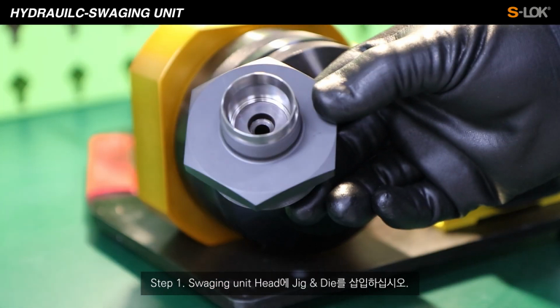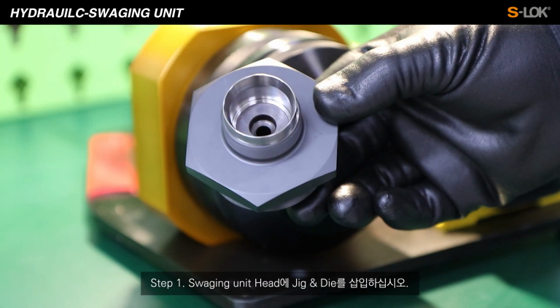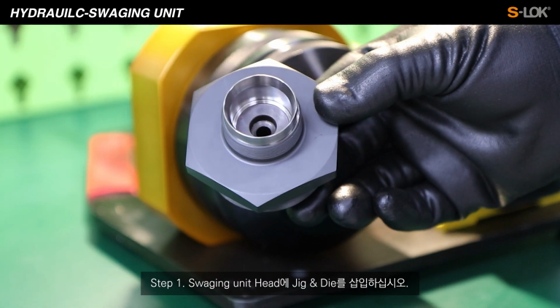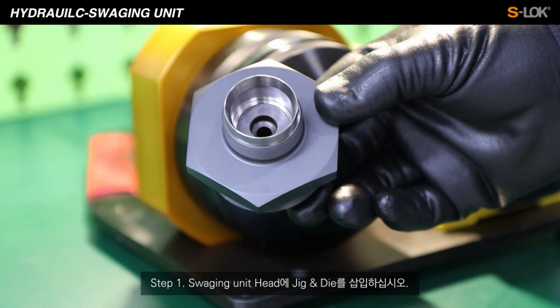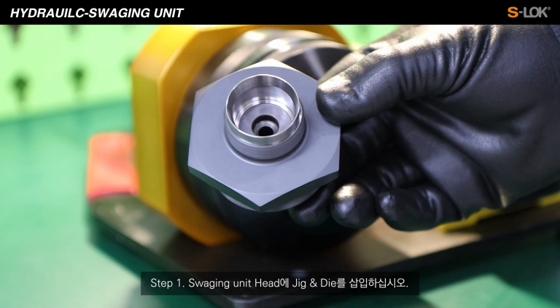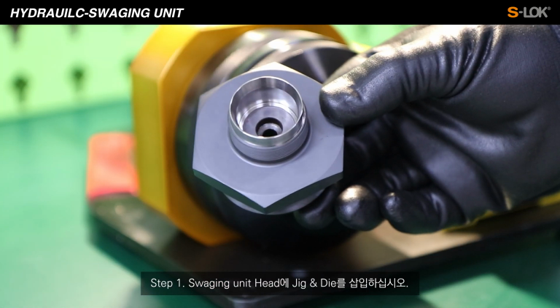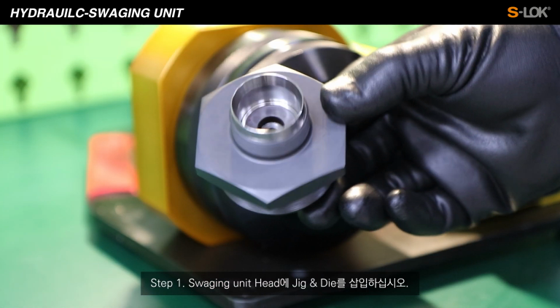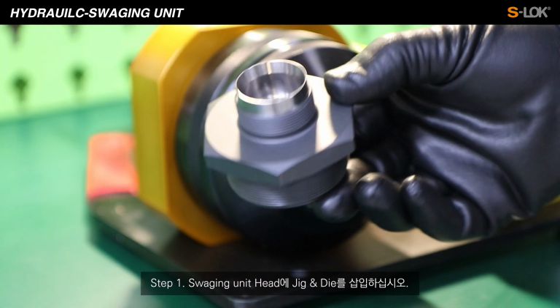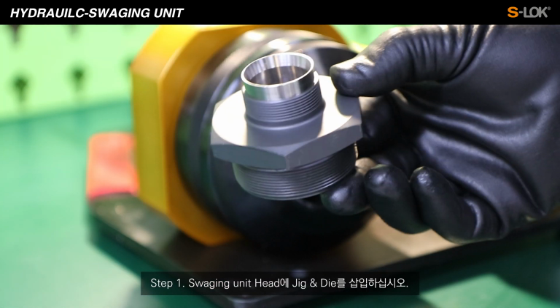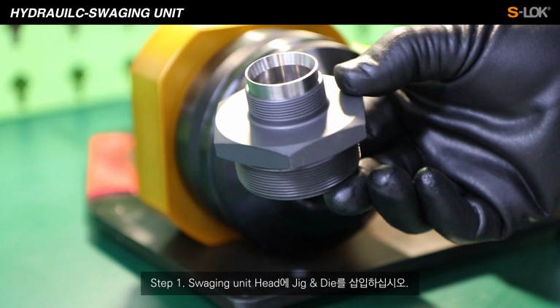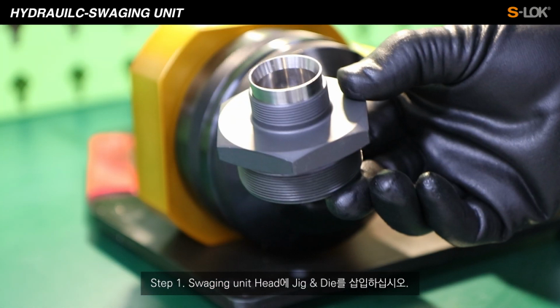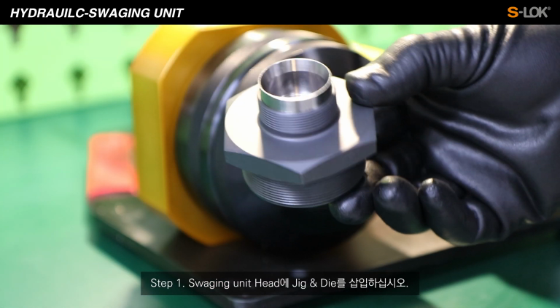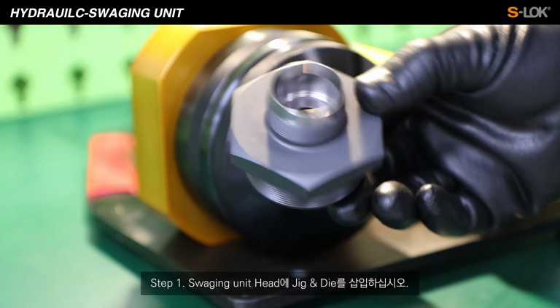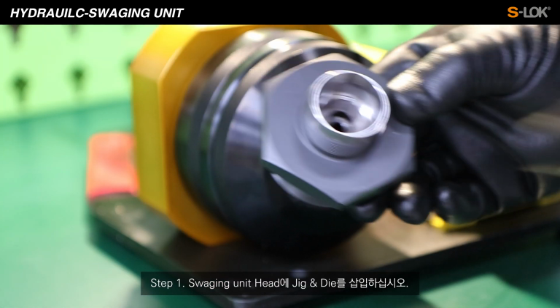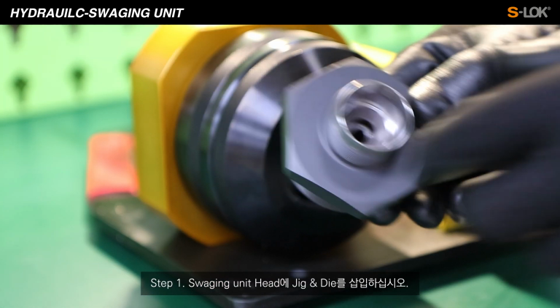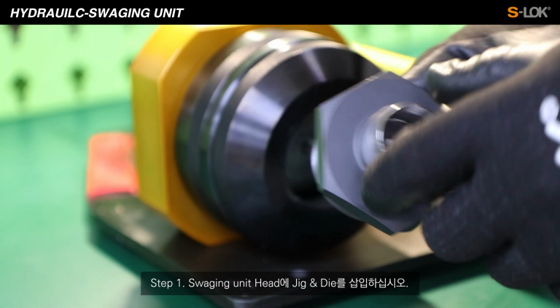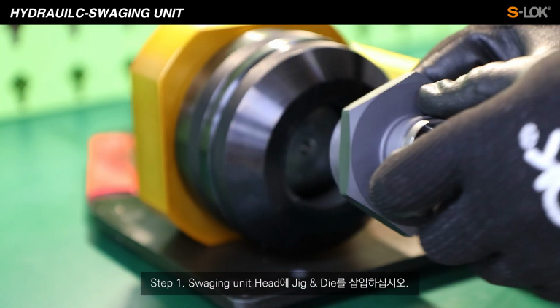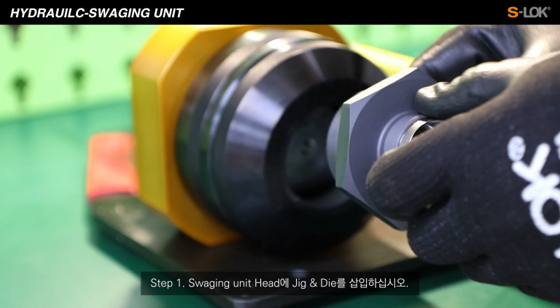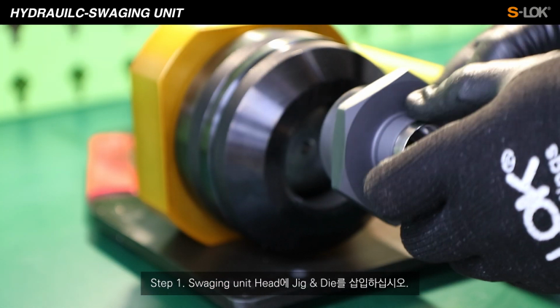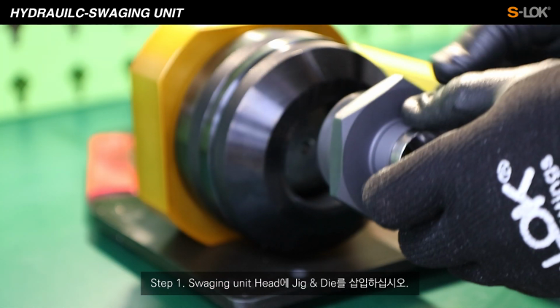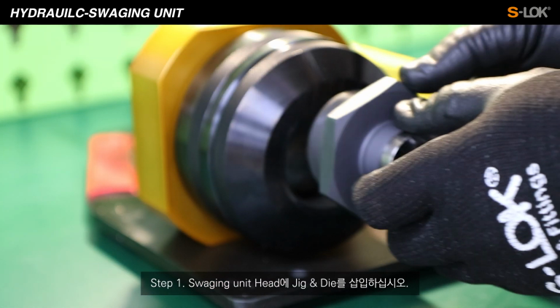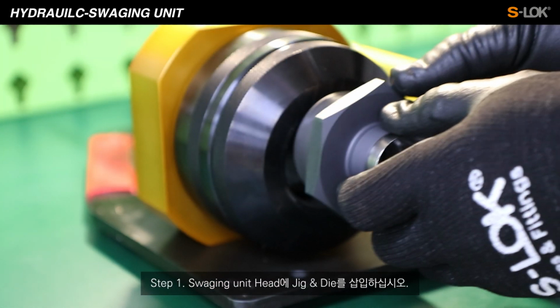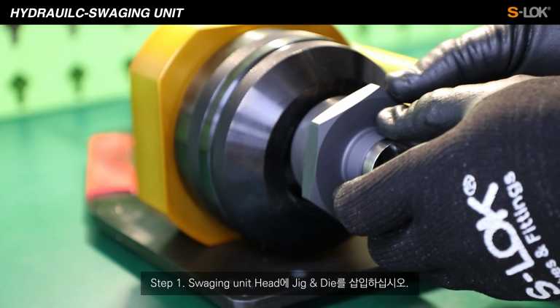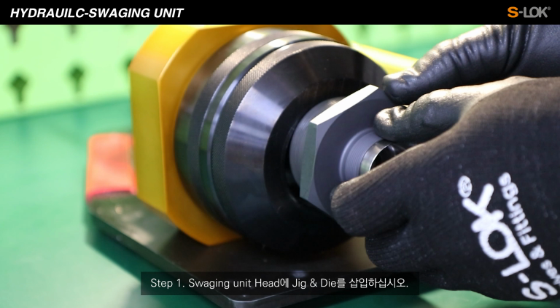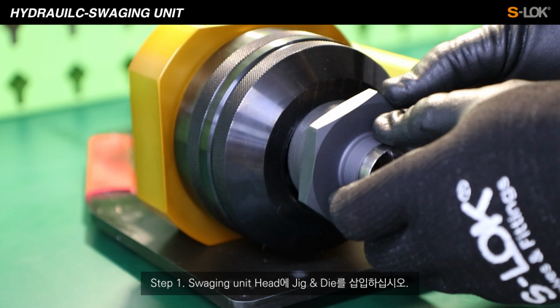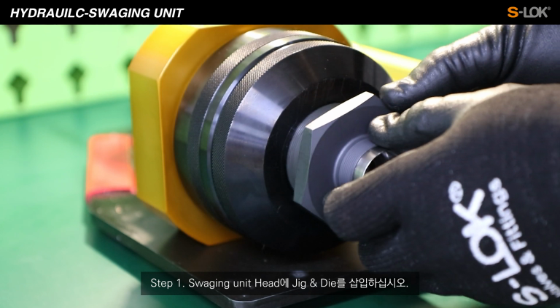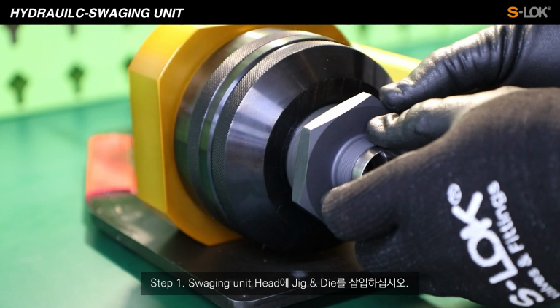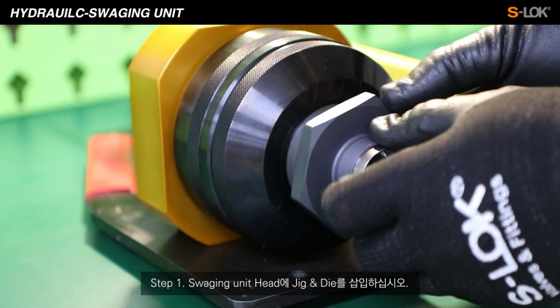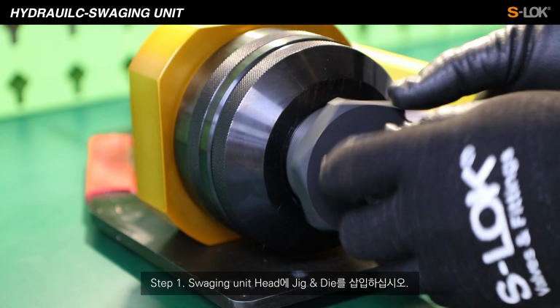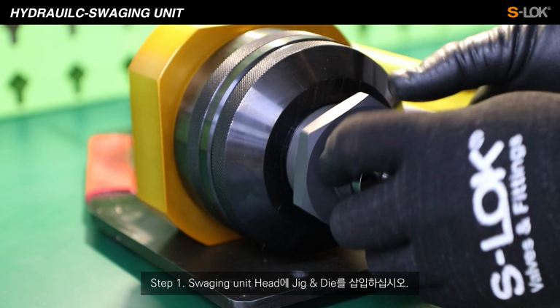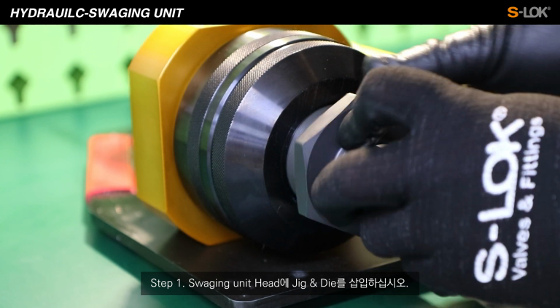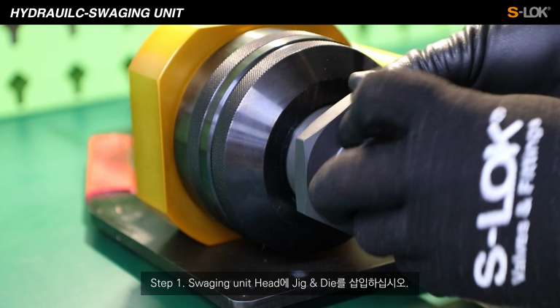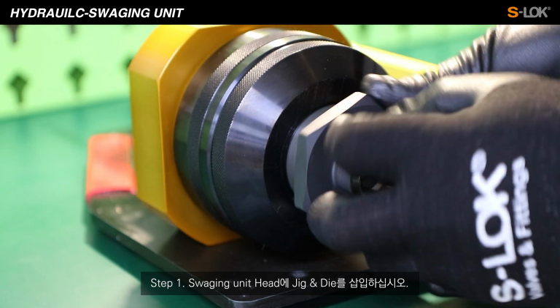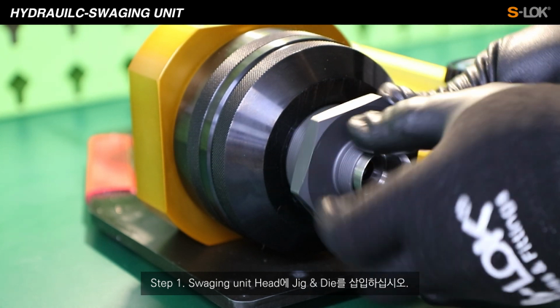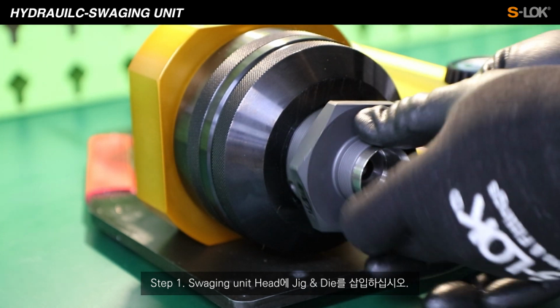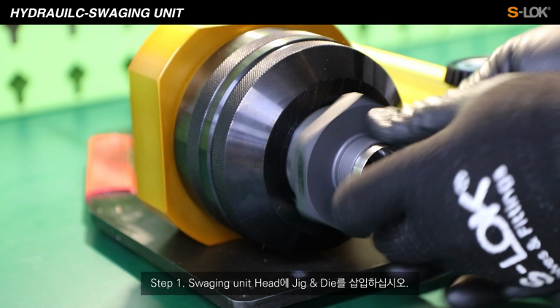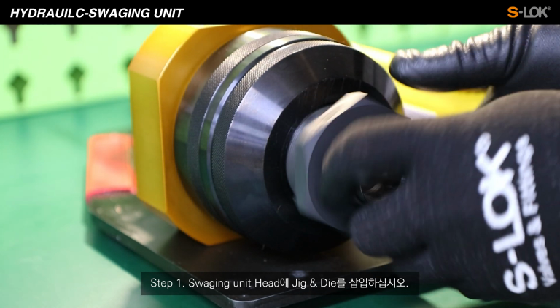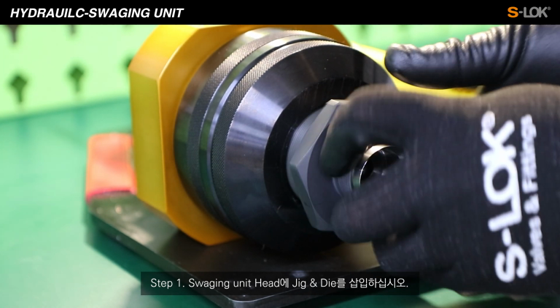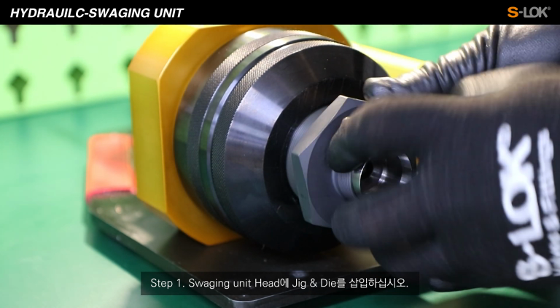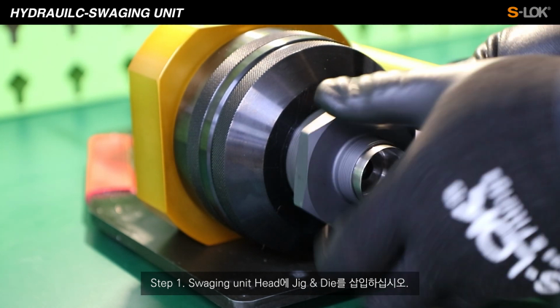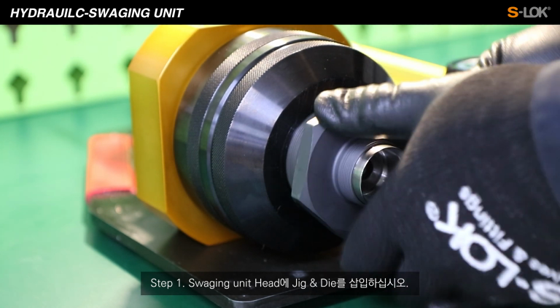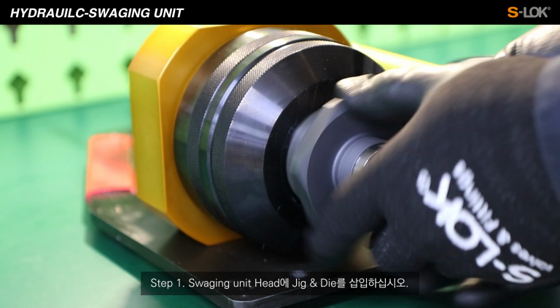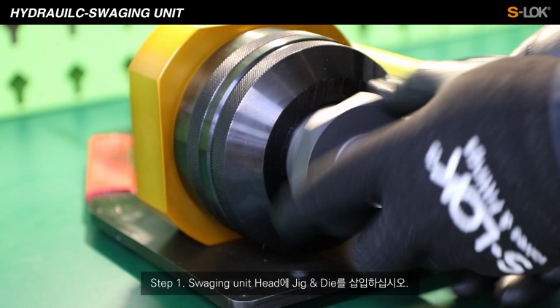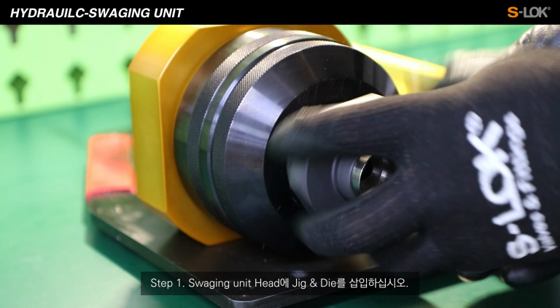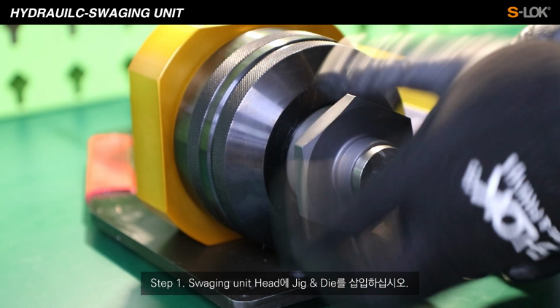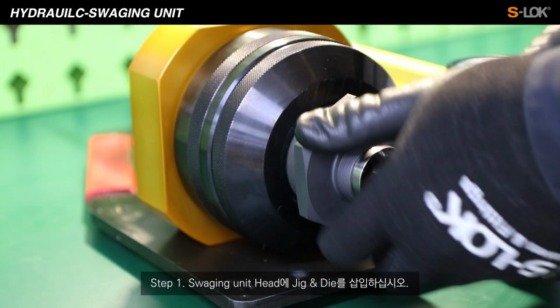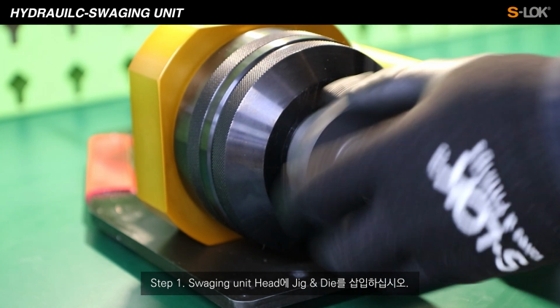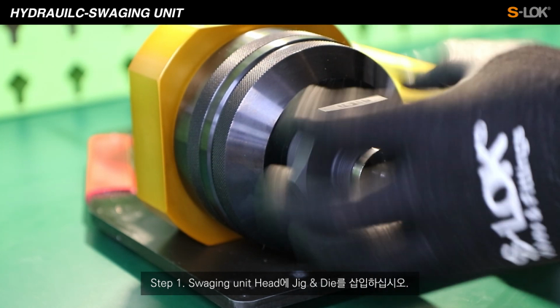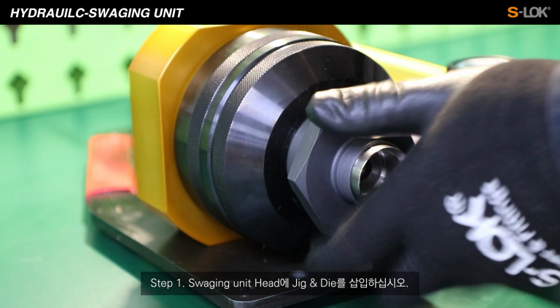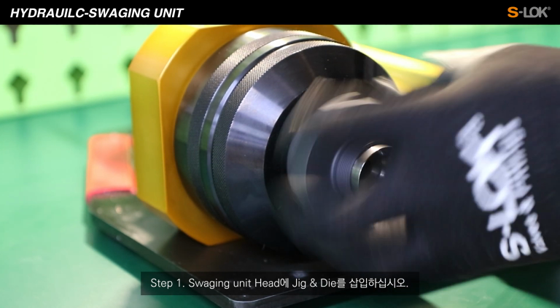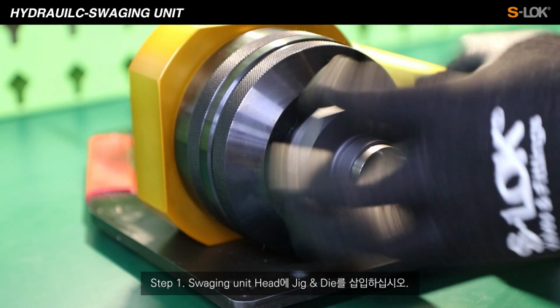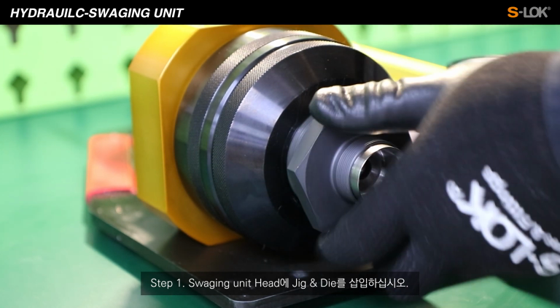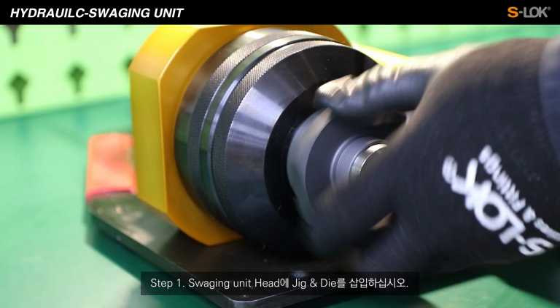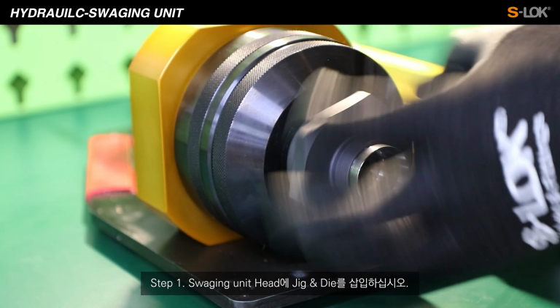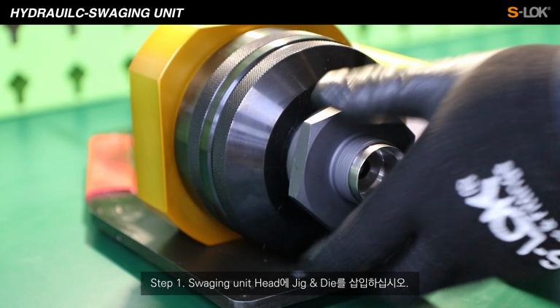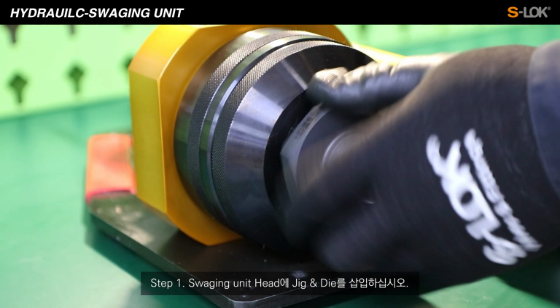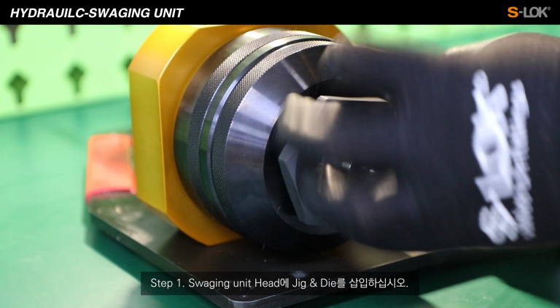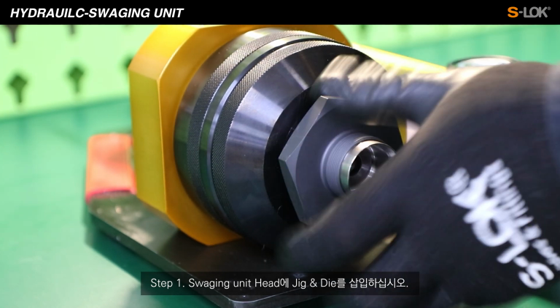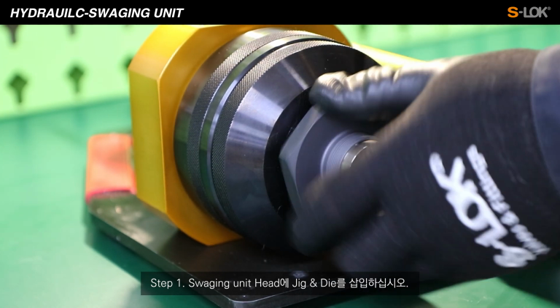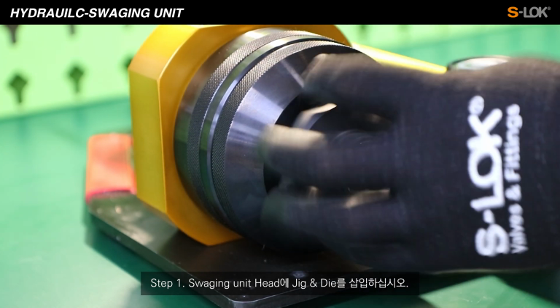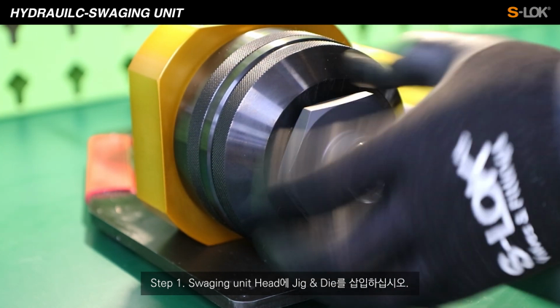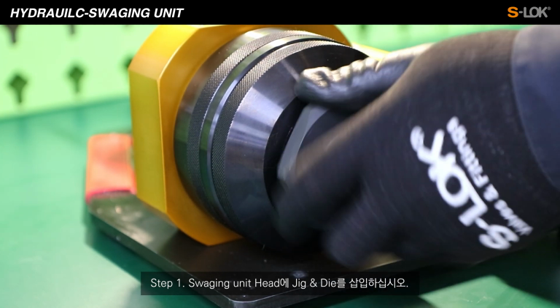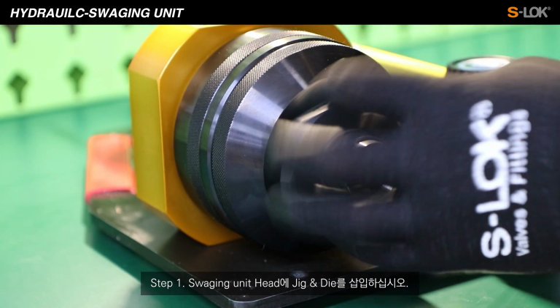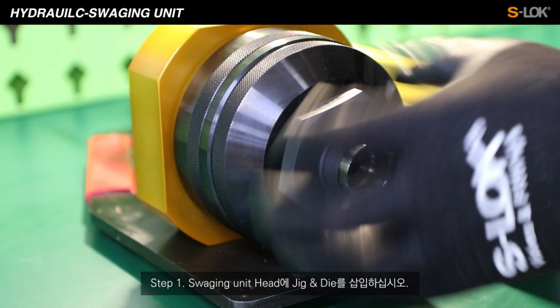Step 1. Insert the jig and die into the swaging unit head and spin clockwise until the end.